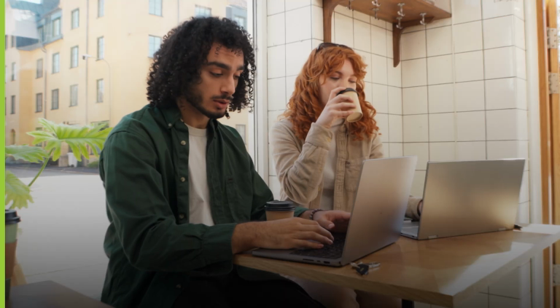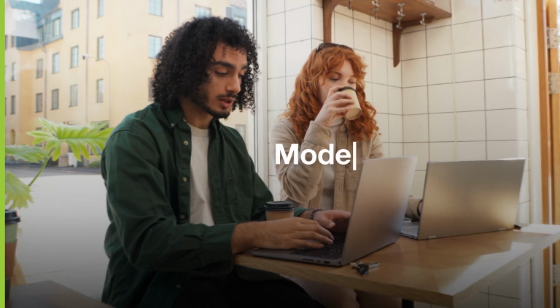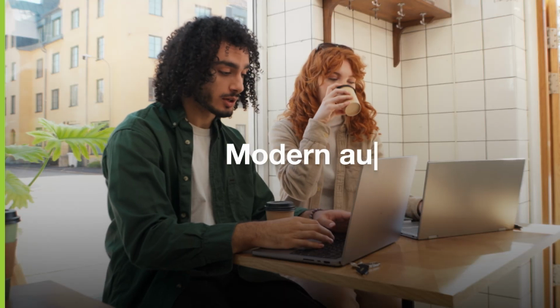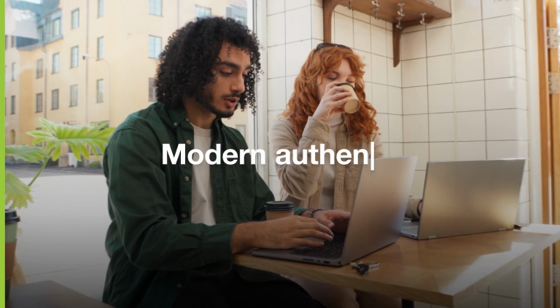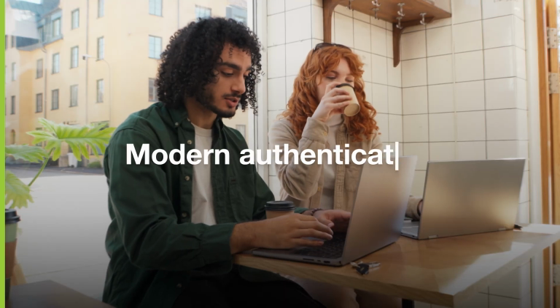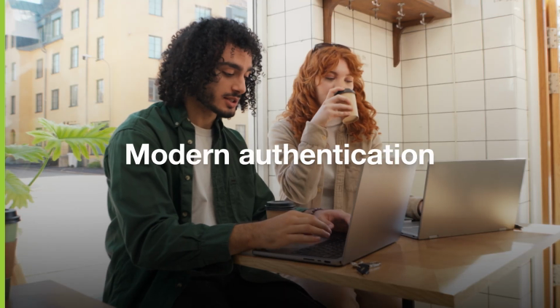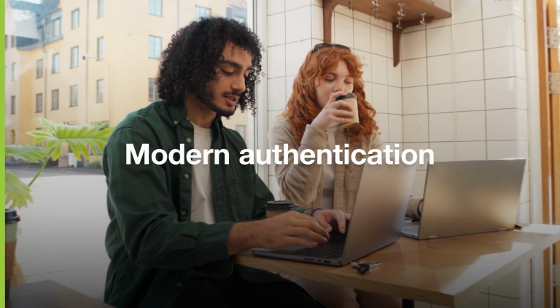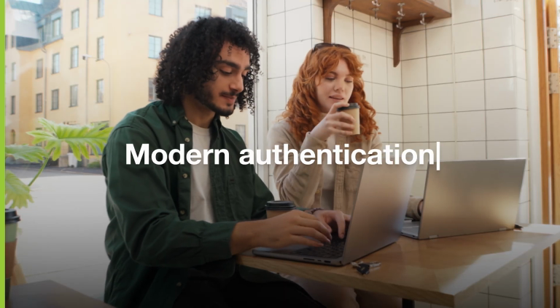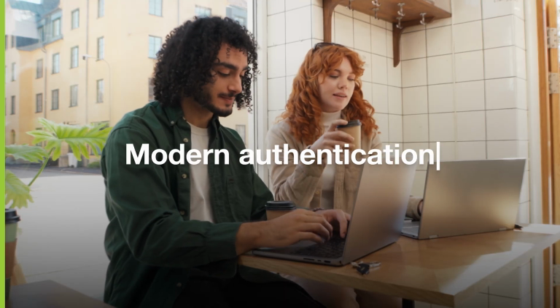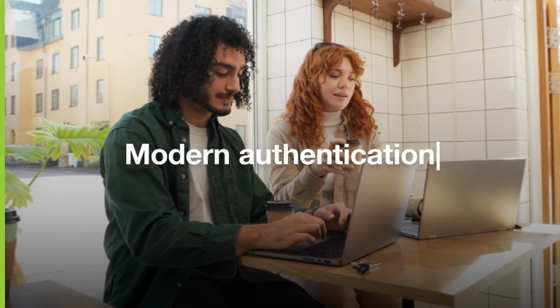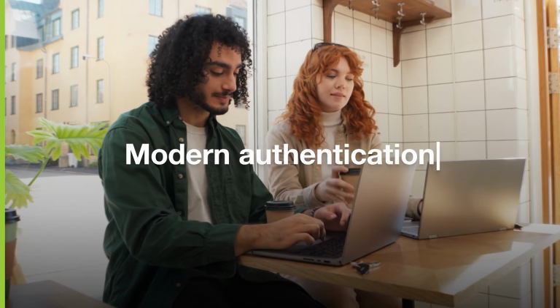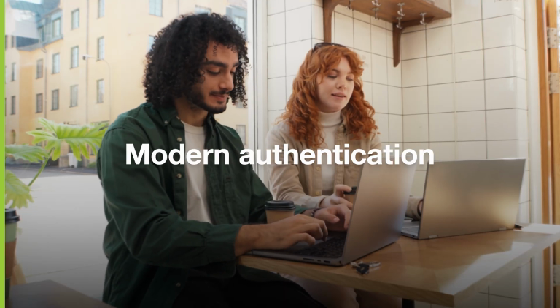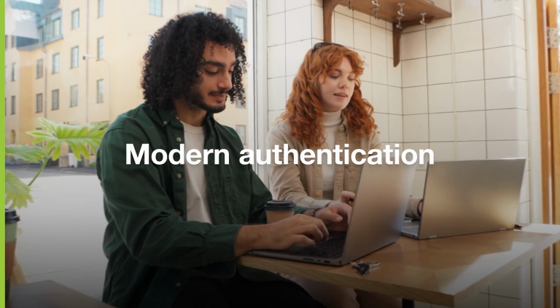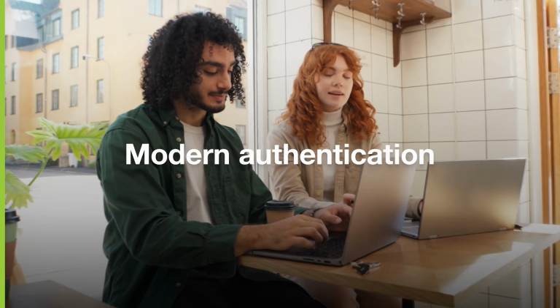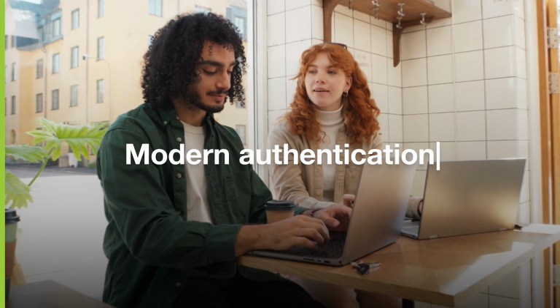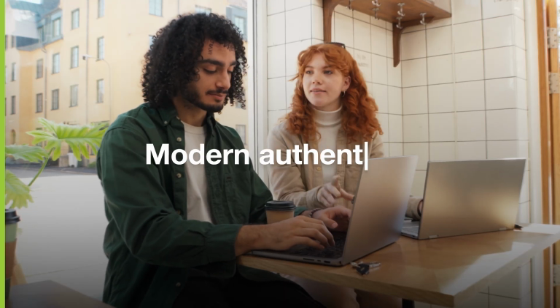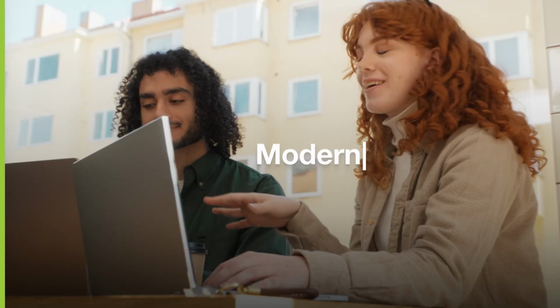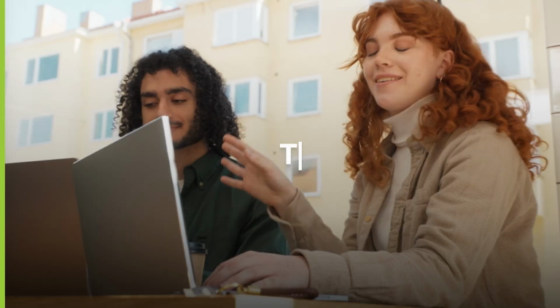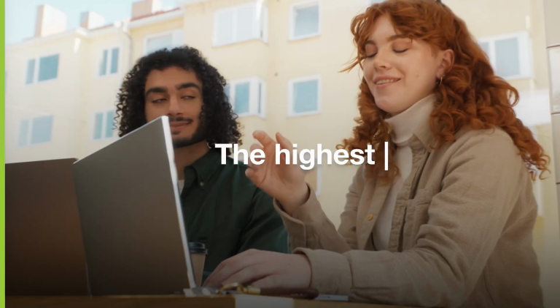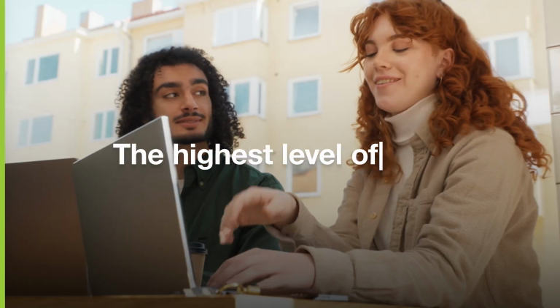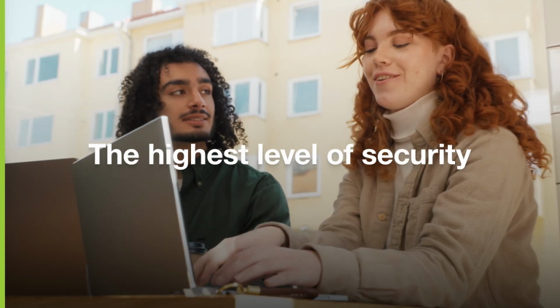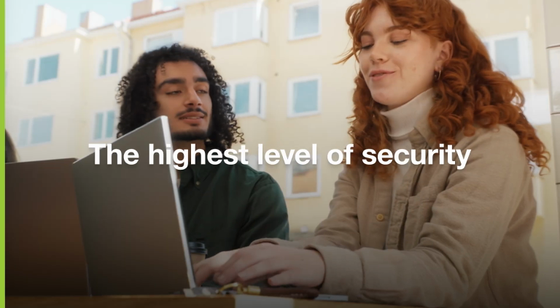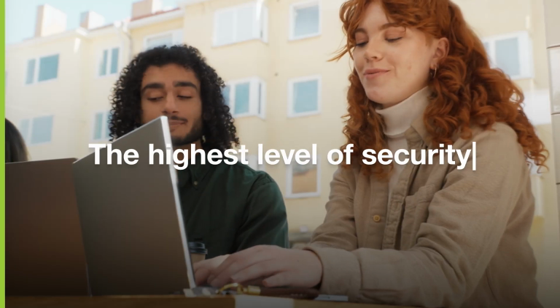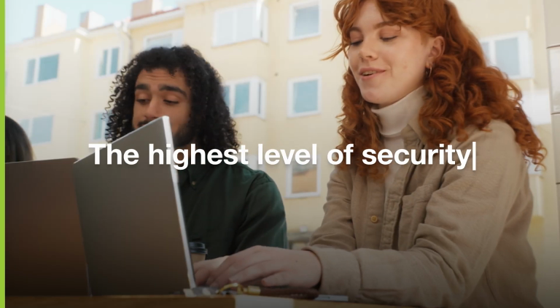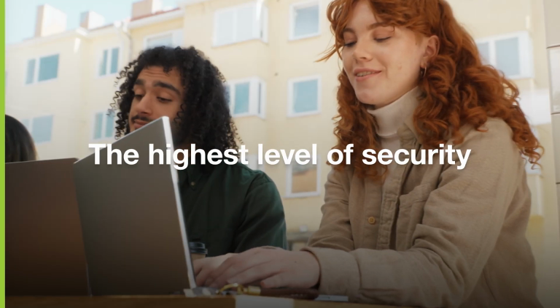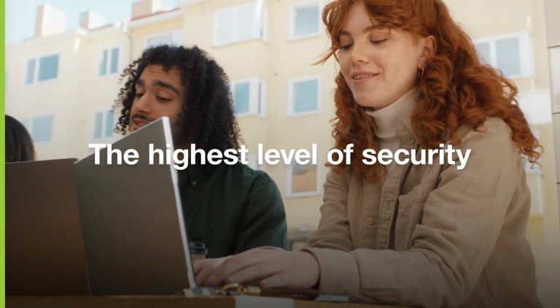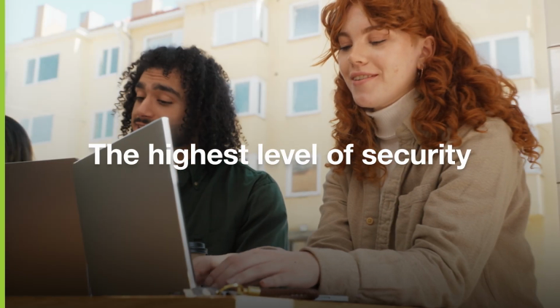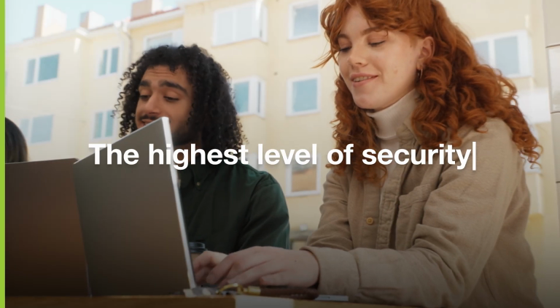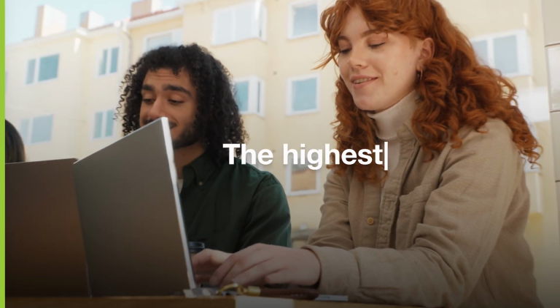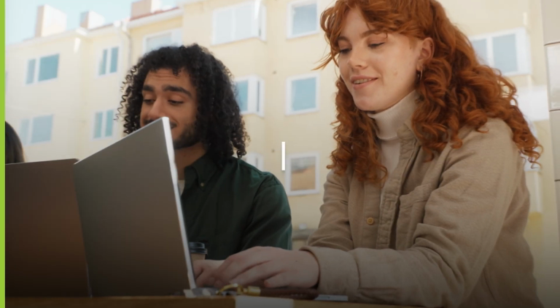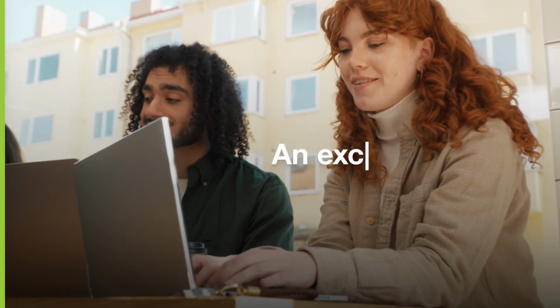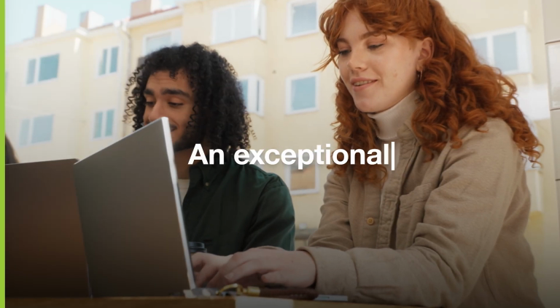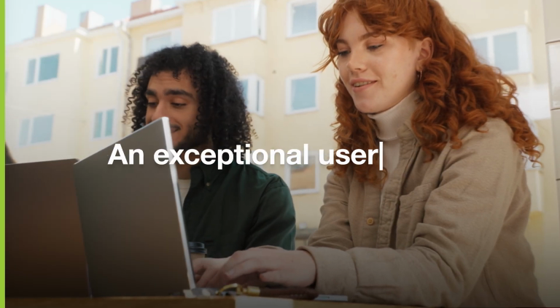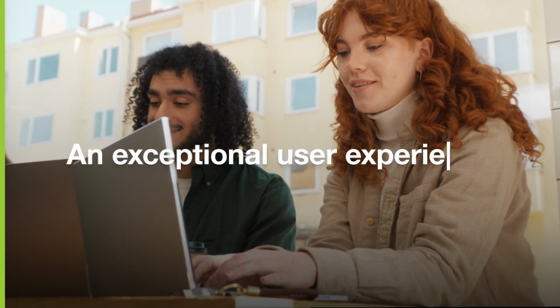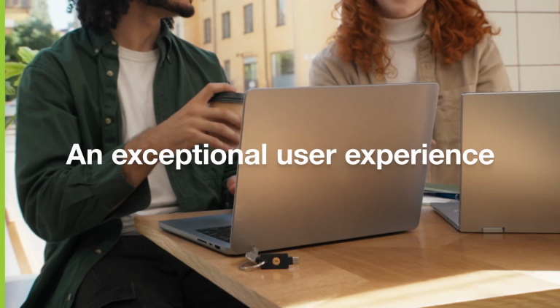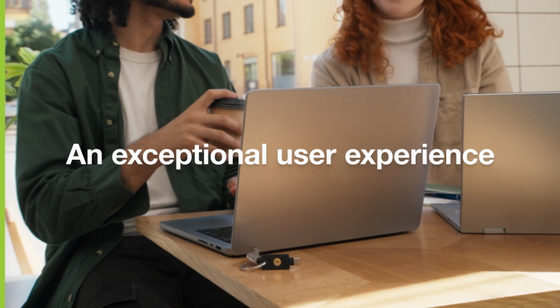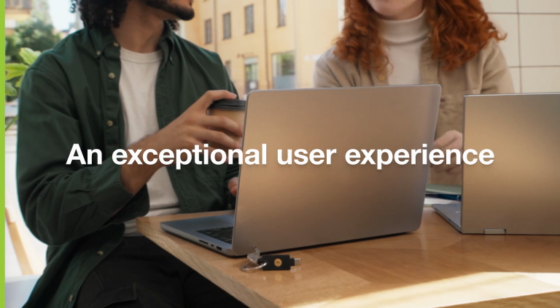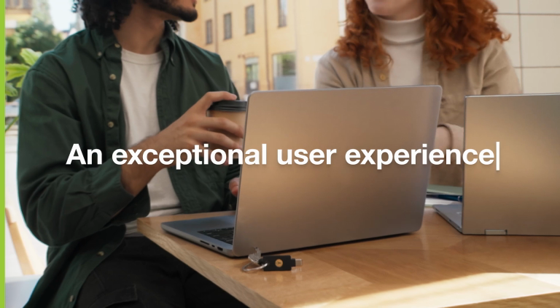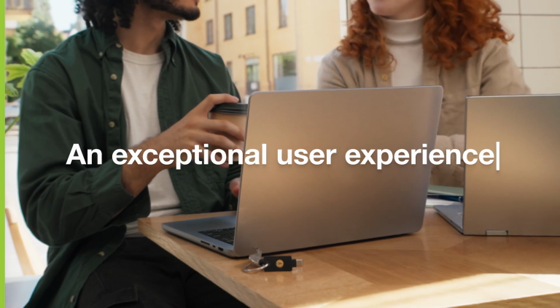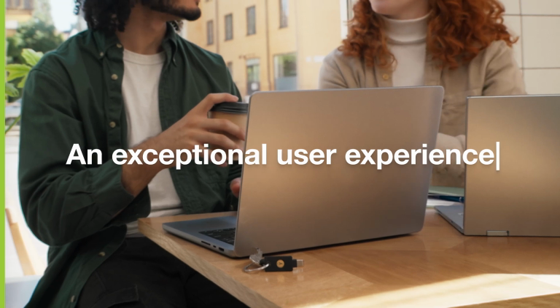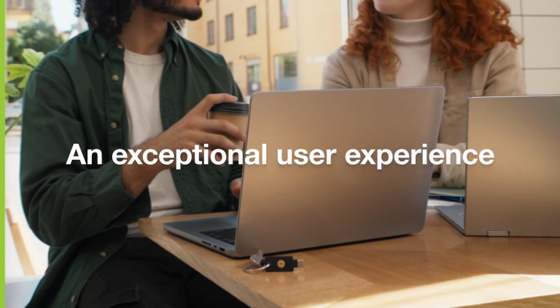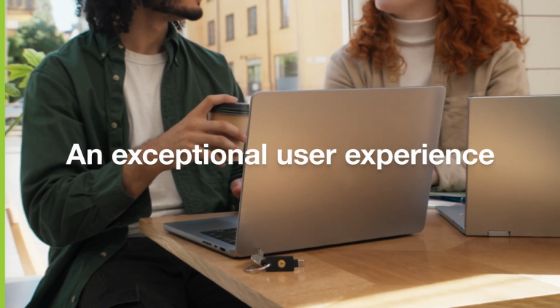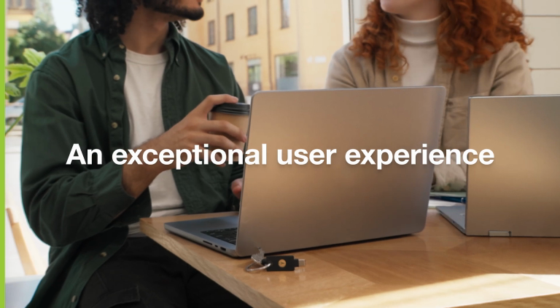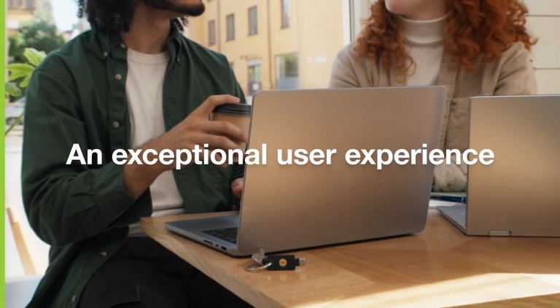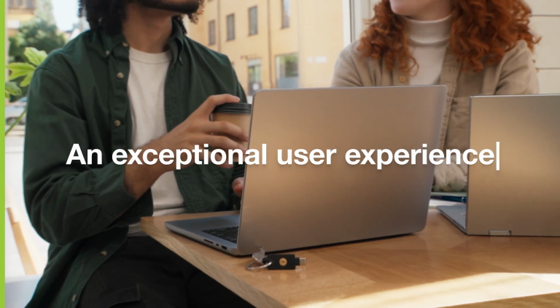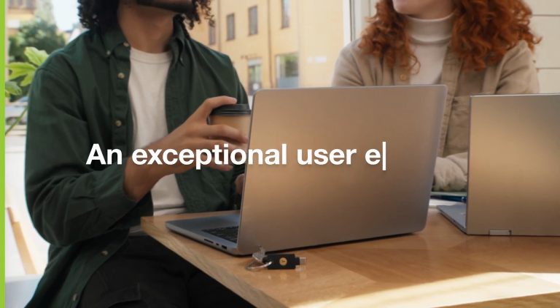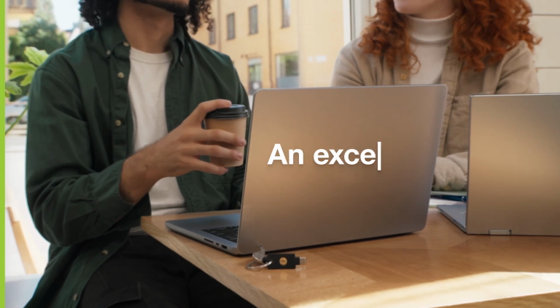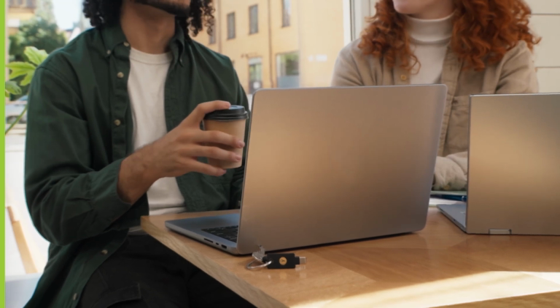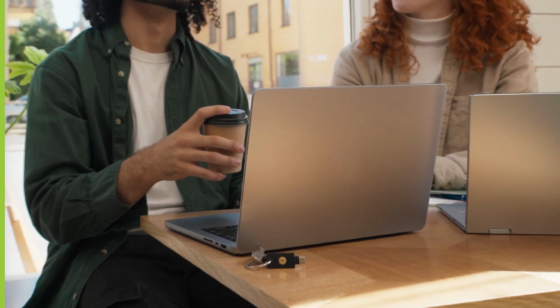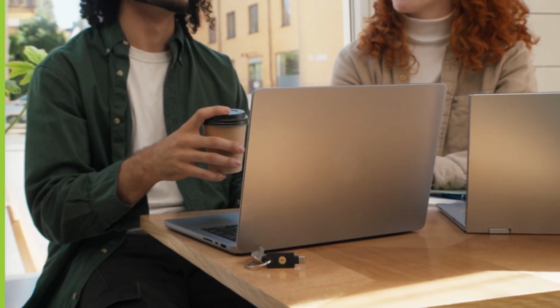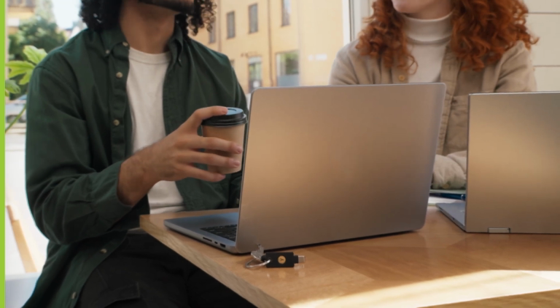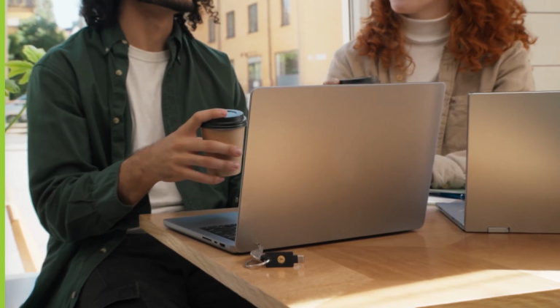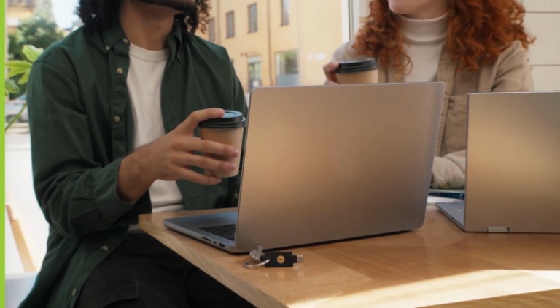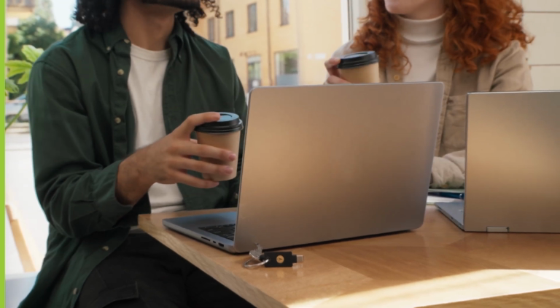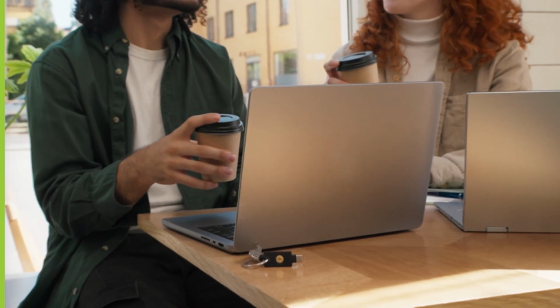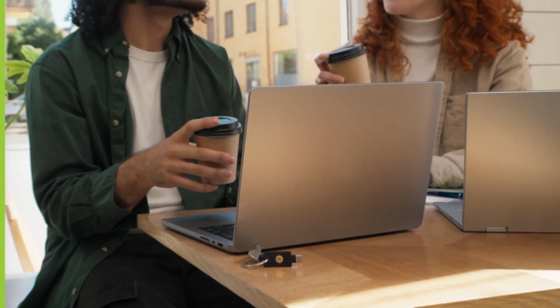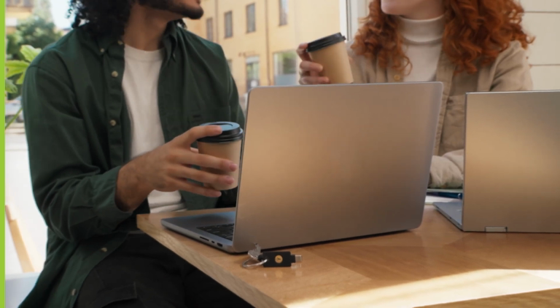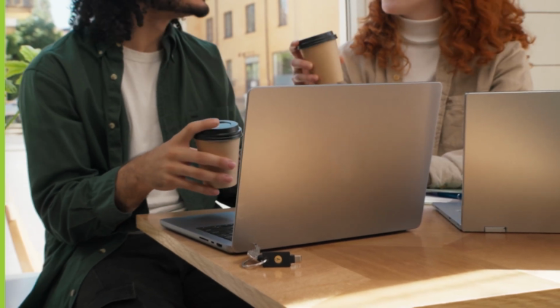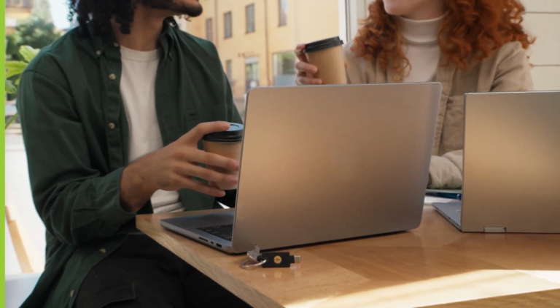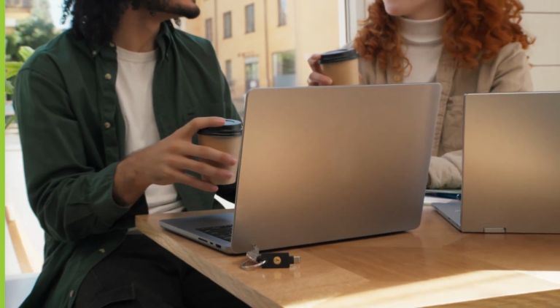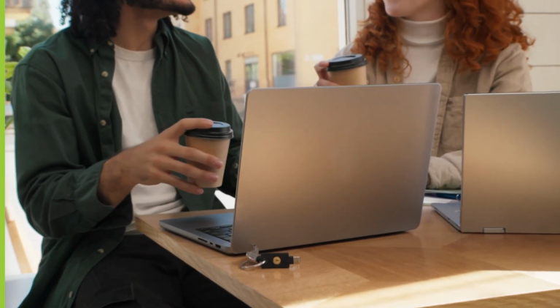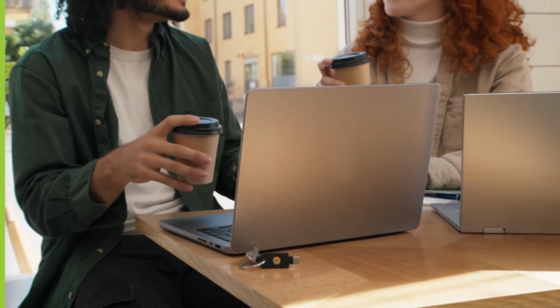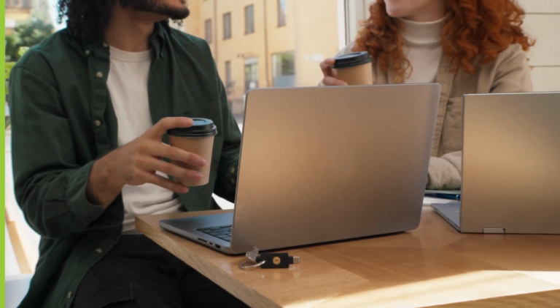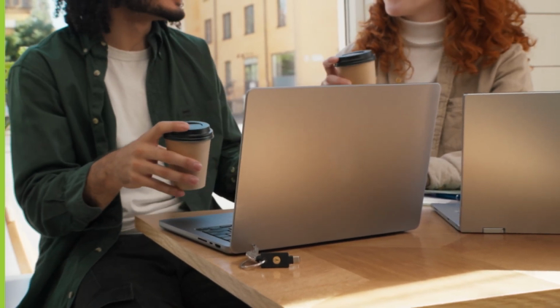Modern authentication, the highest level of security, and an exceptional user experience — that's the YubiKey promise.